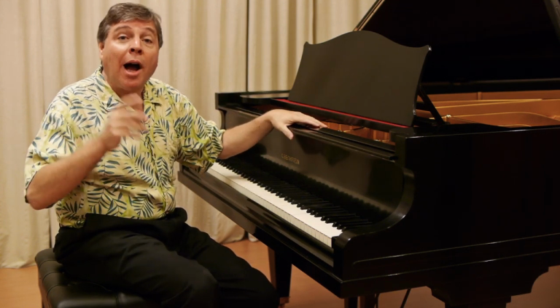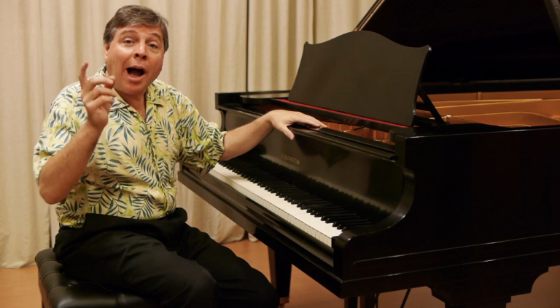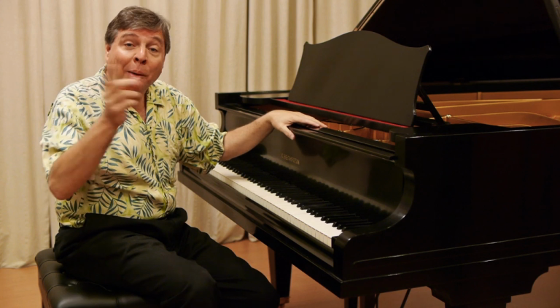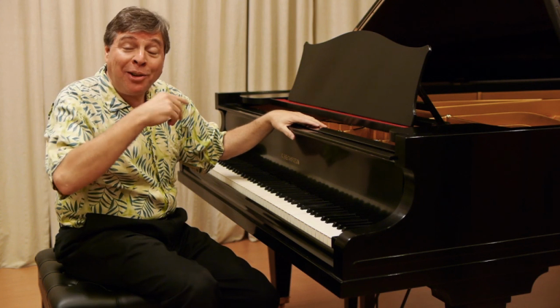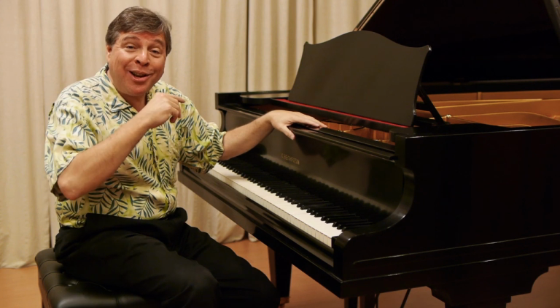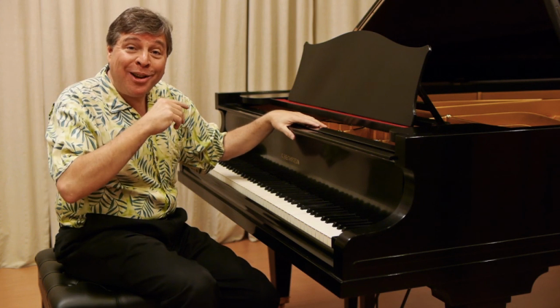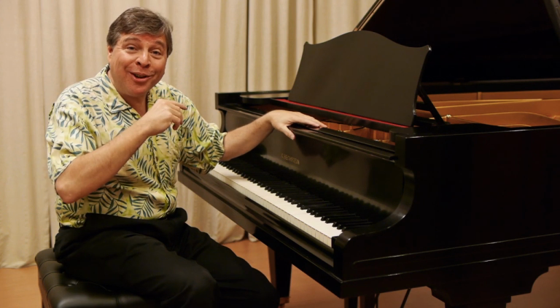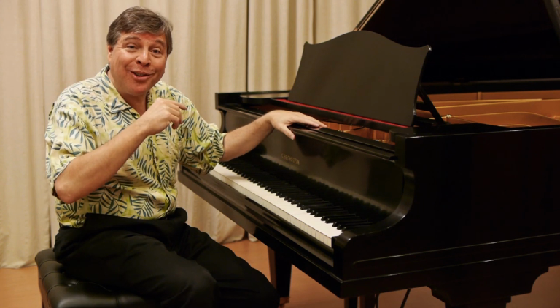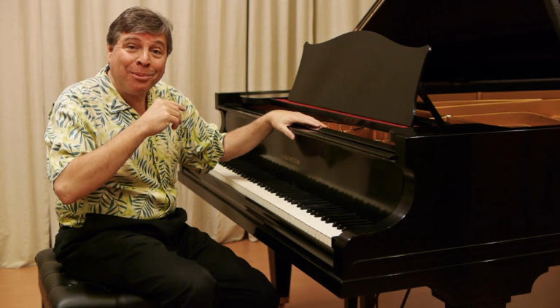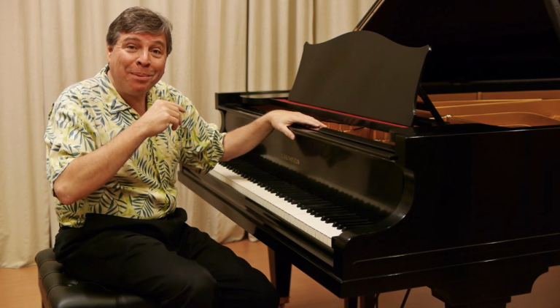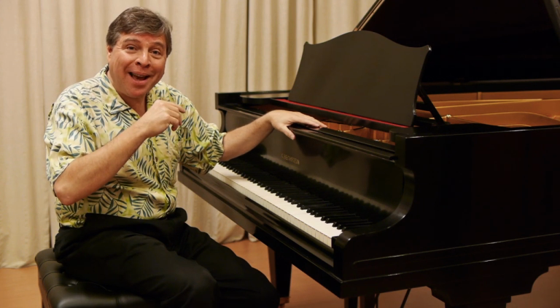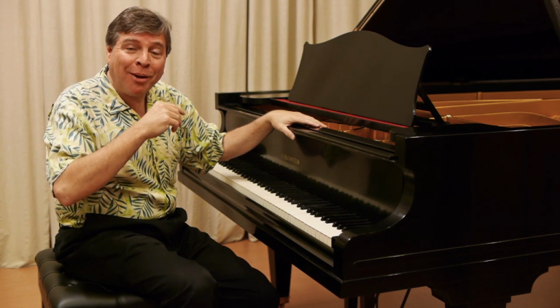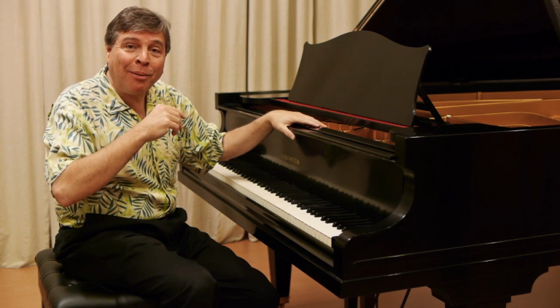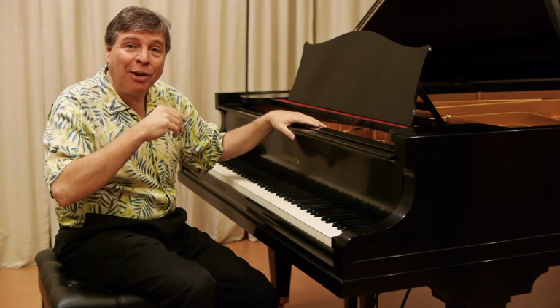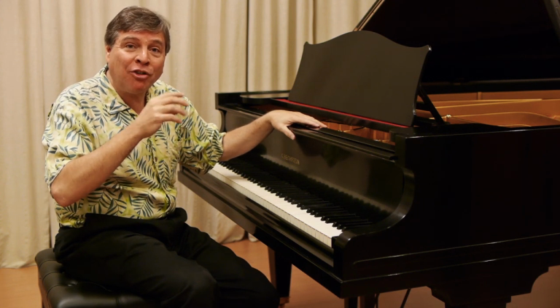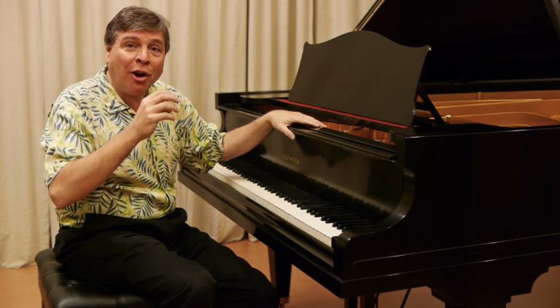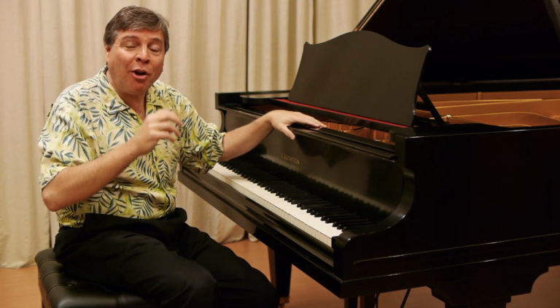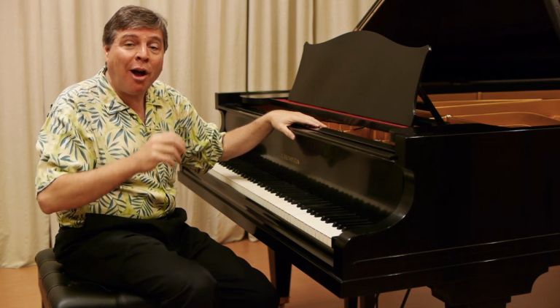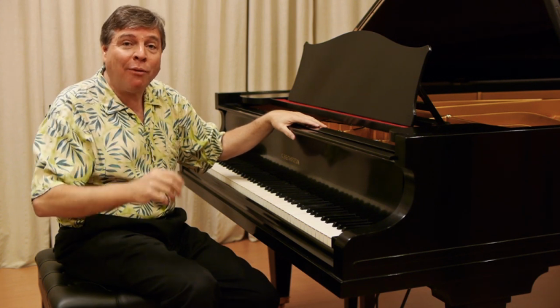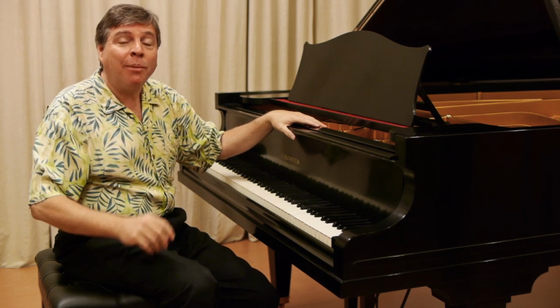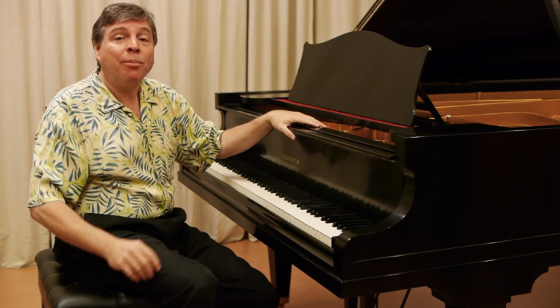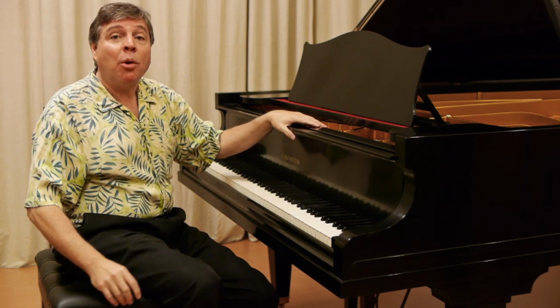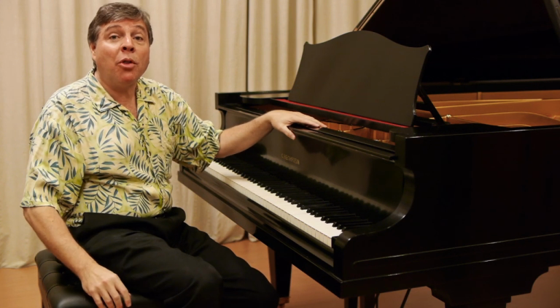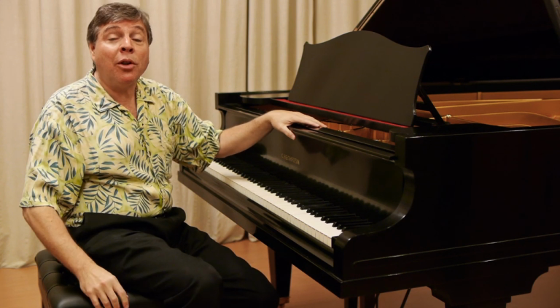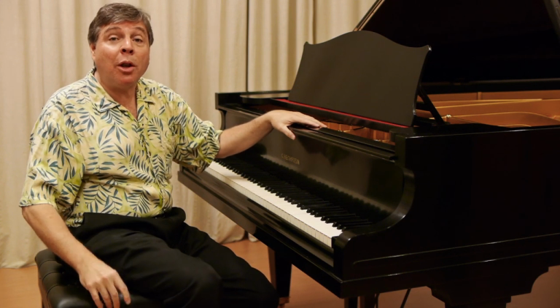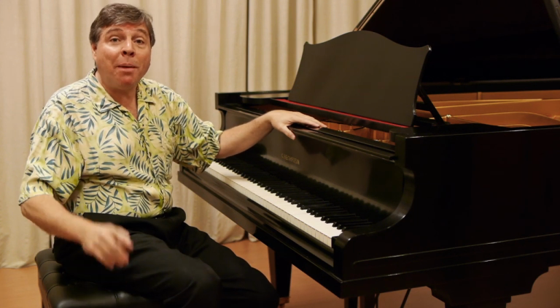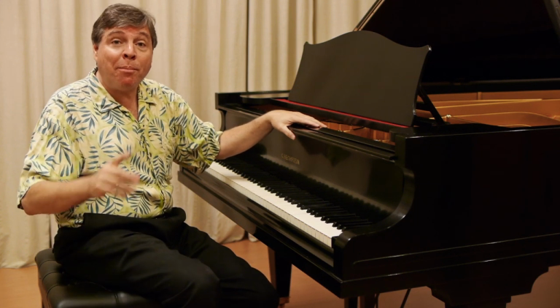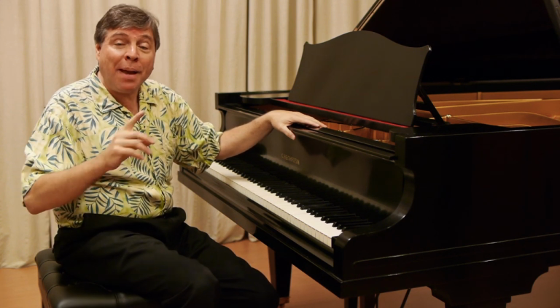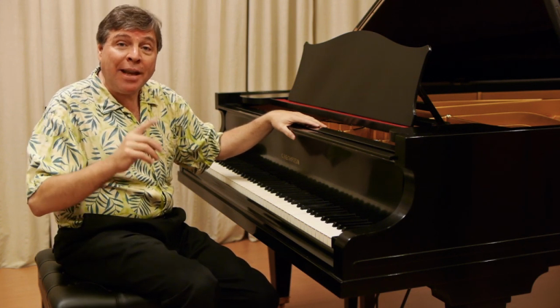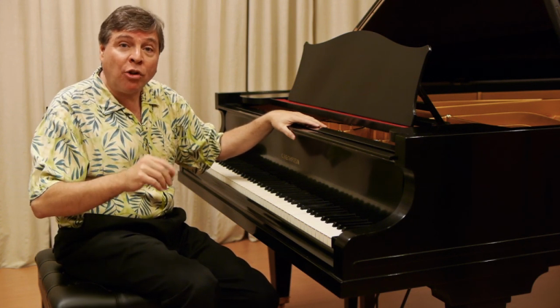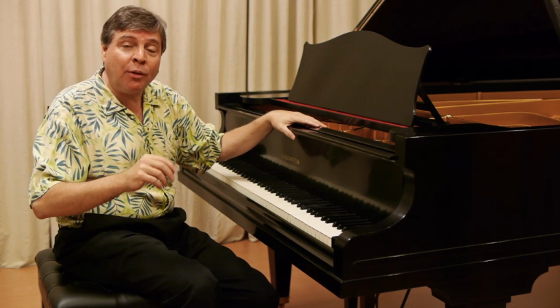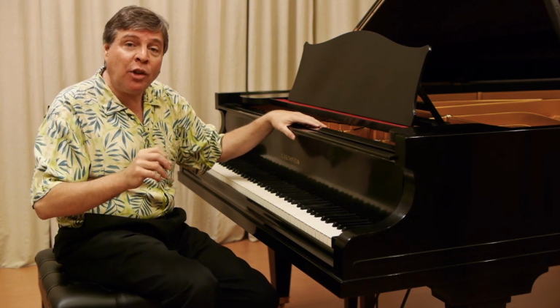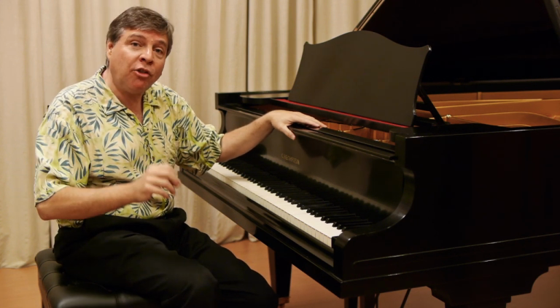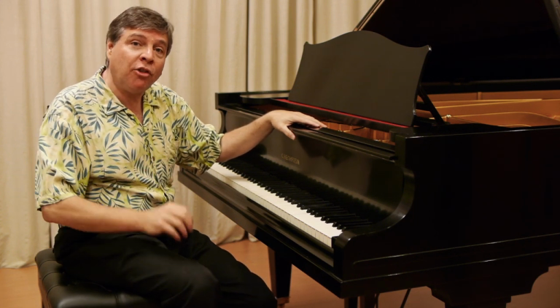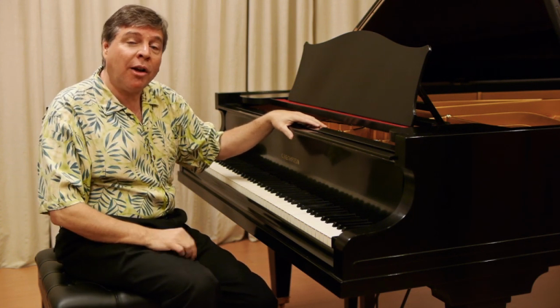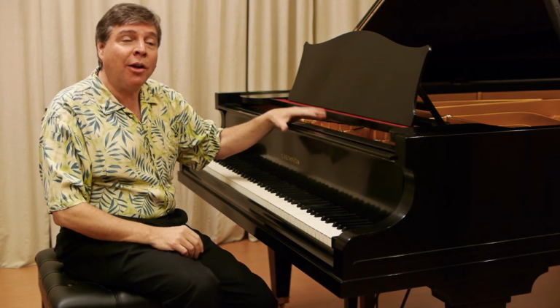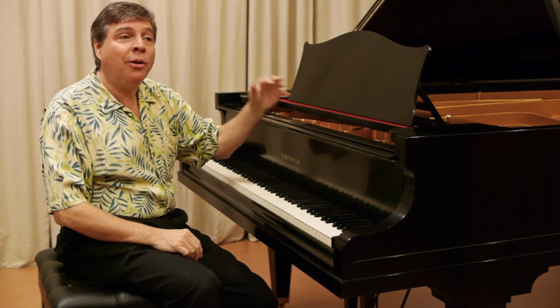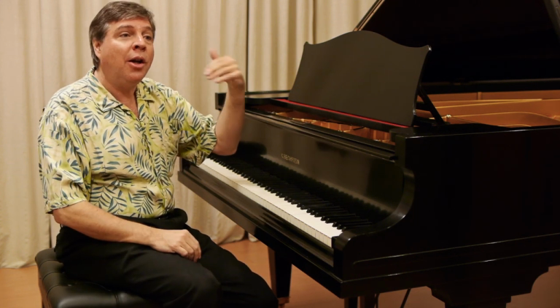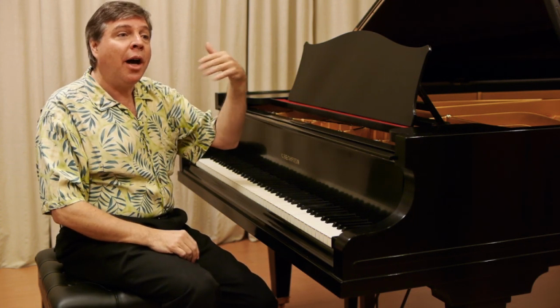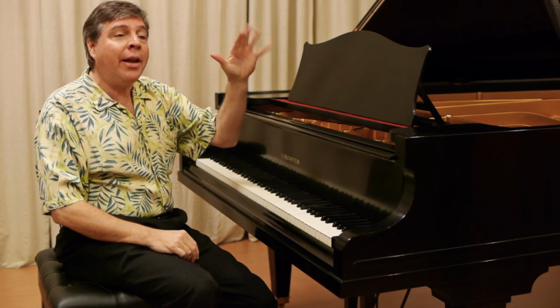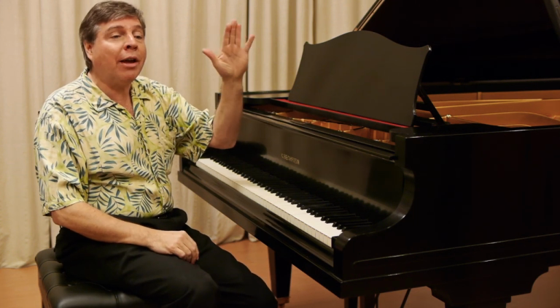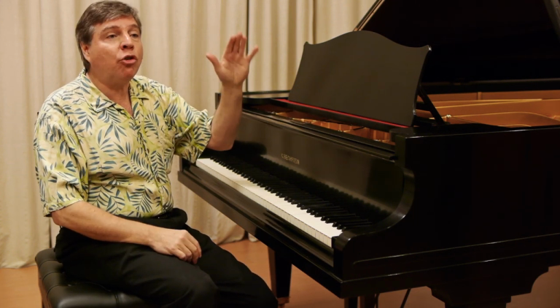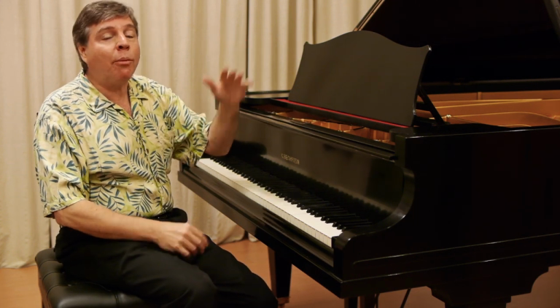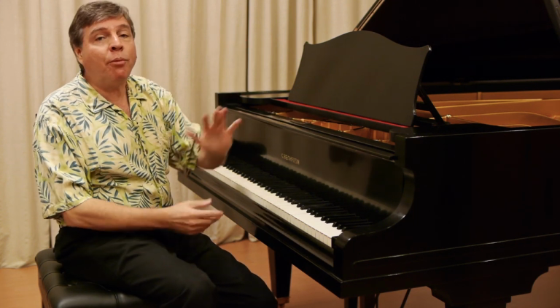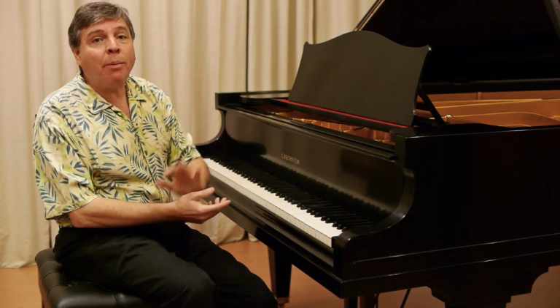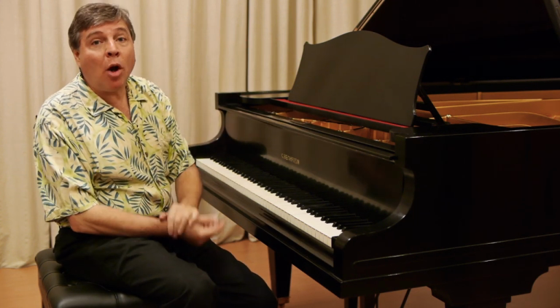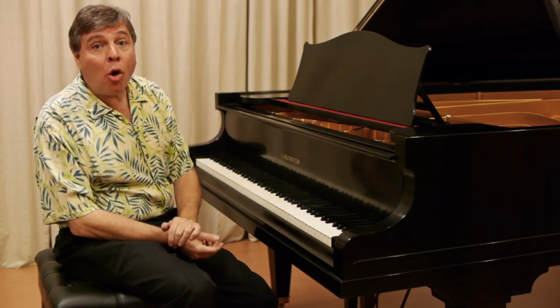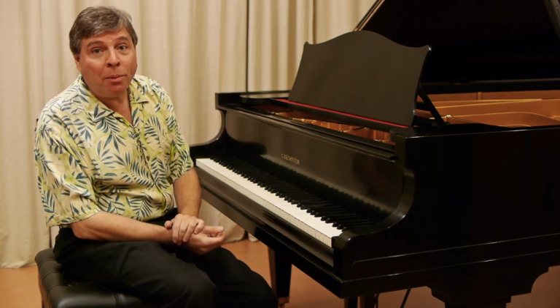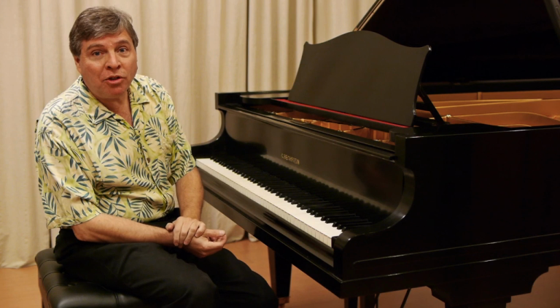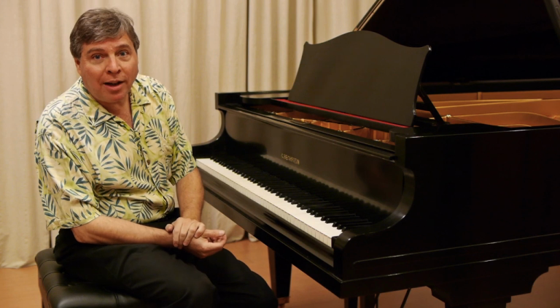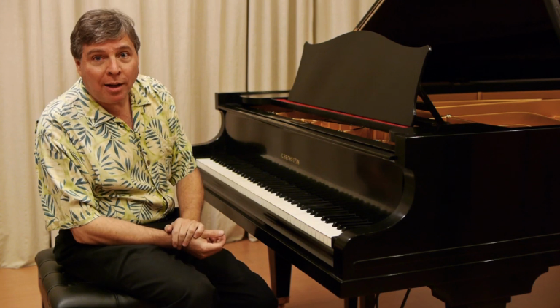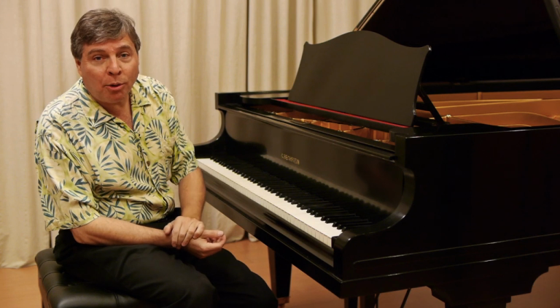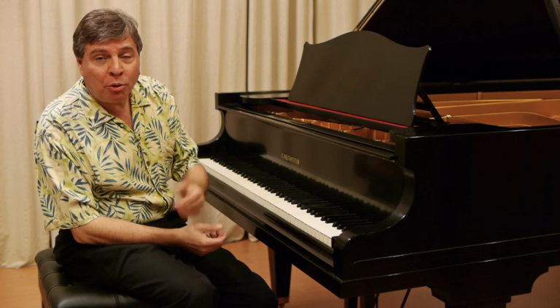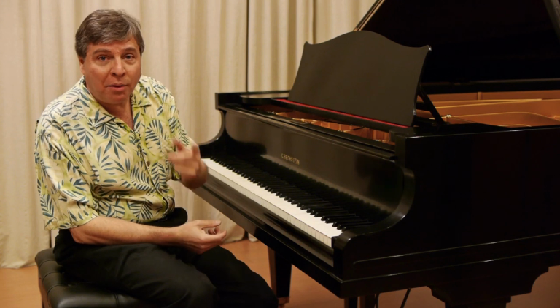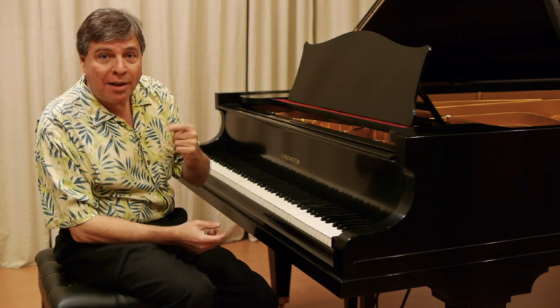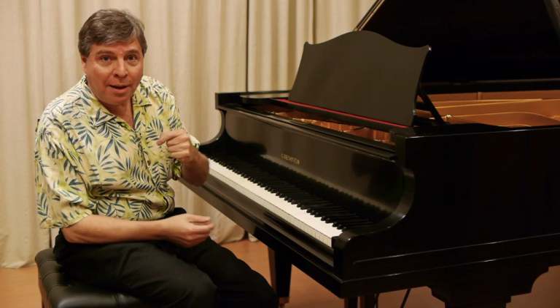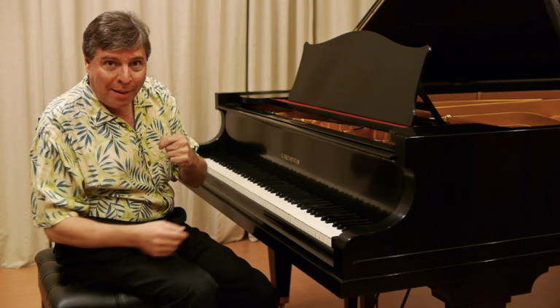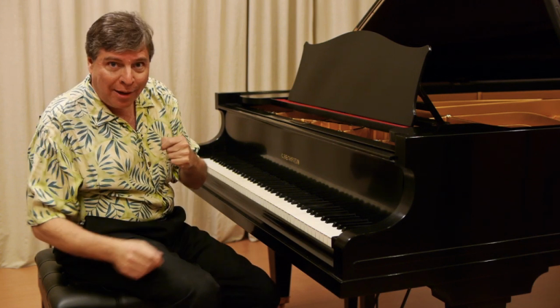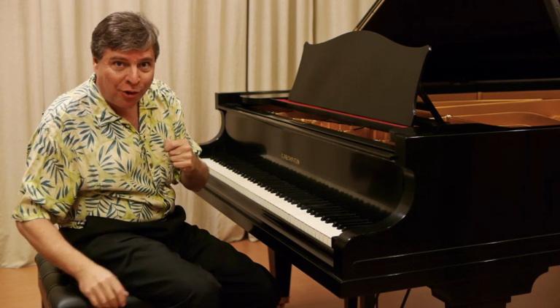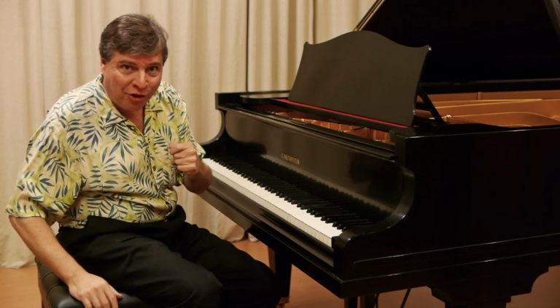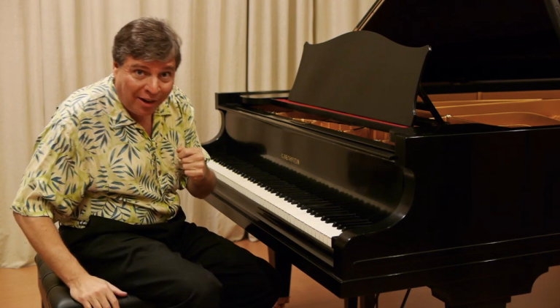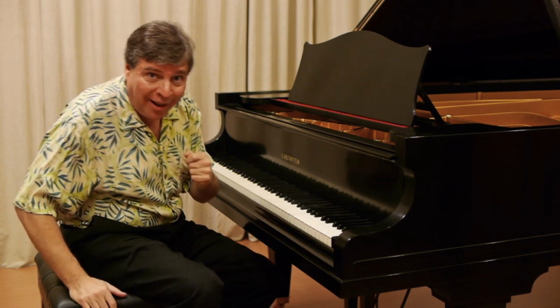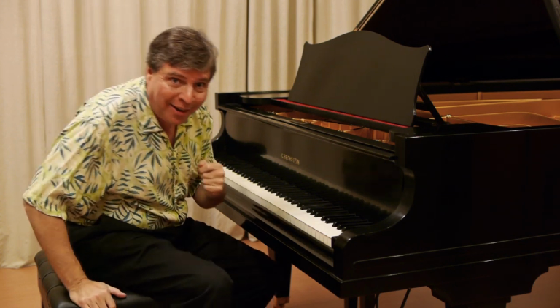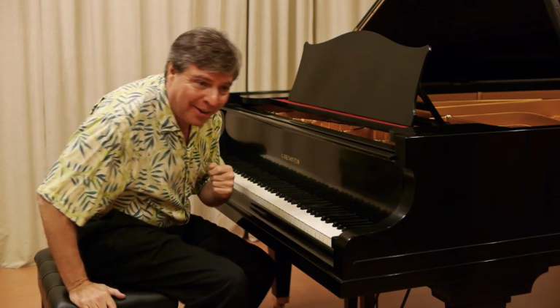I wanted to hear this piano. I'm going to start off with a little bit of Beethoven. This is an excerpt from the Opus 10, Number 3, D Major Sonata.